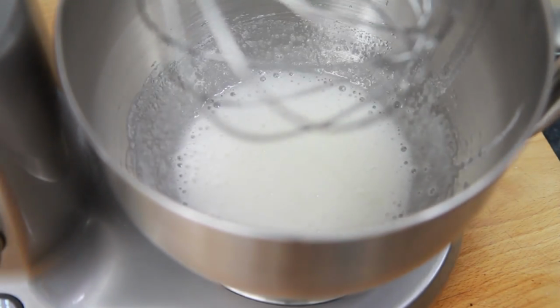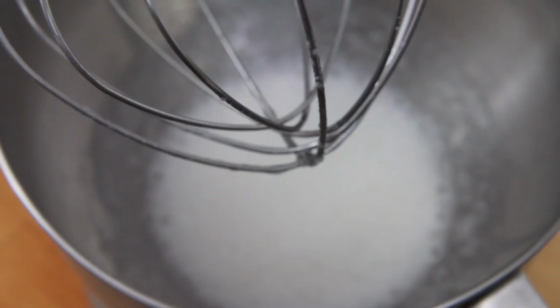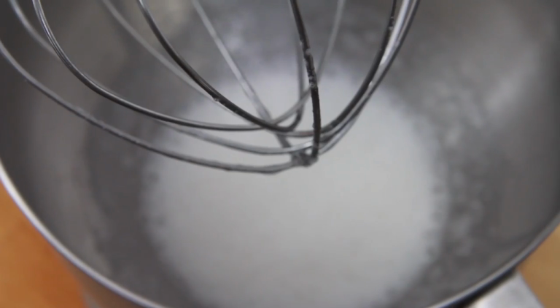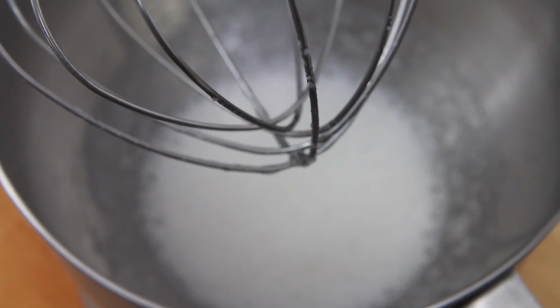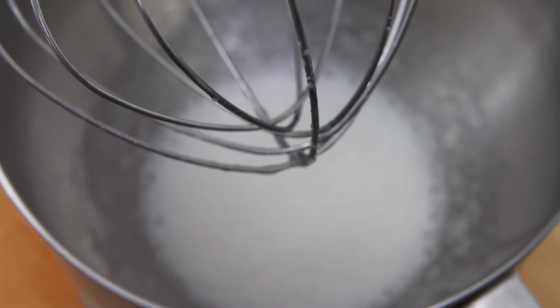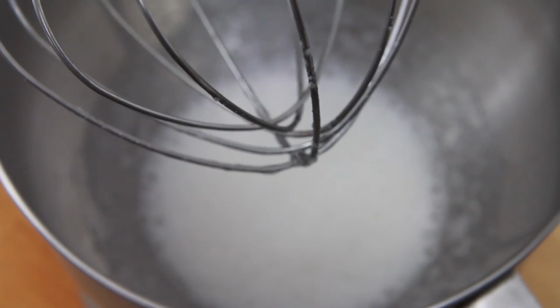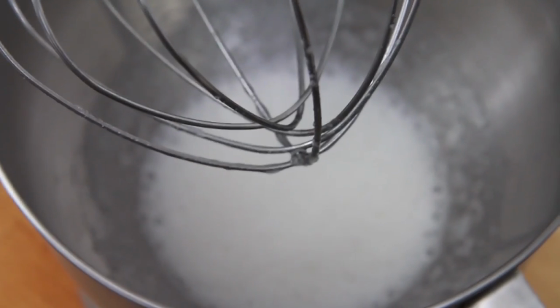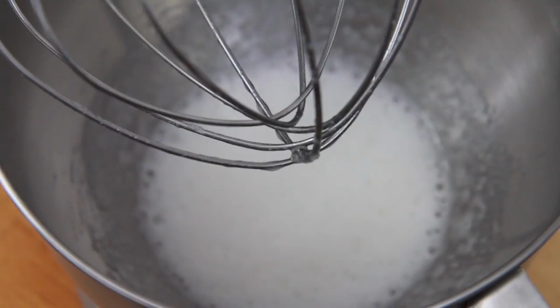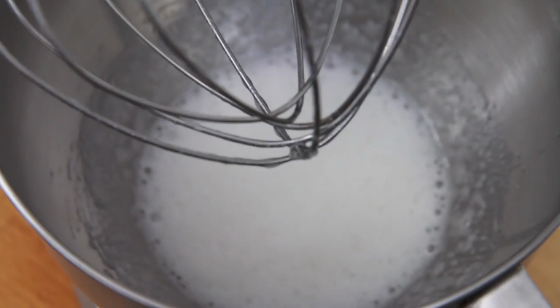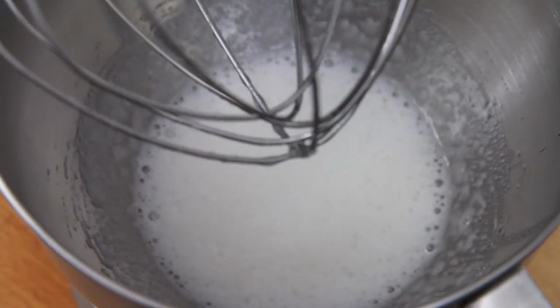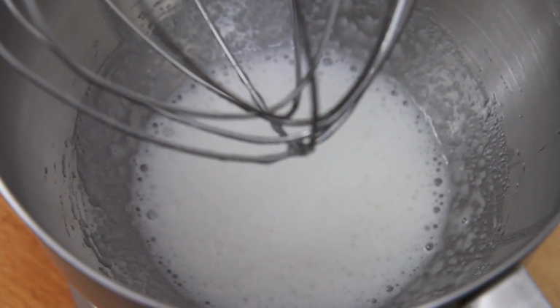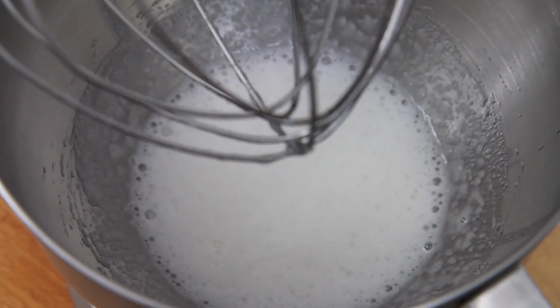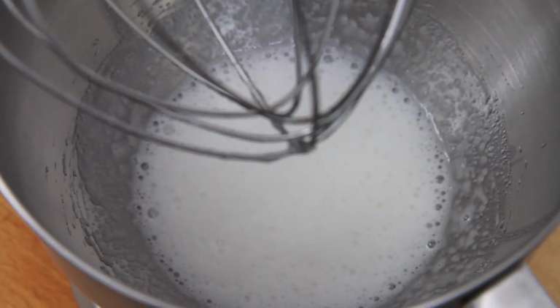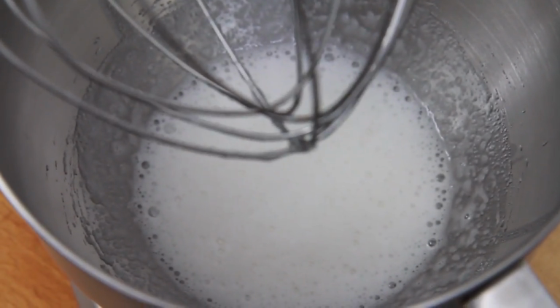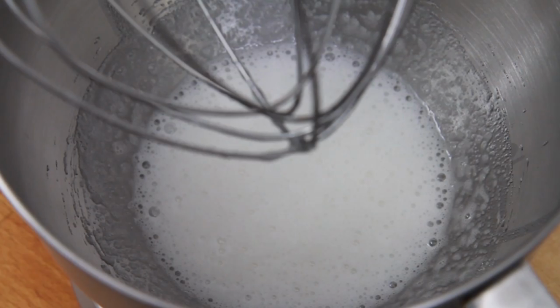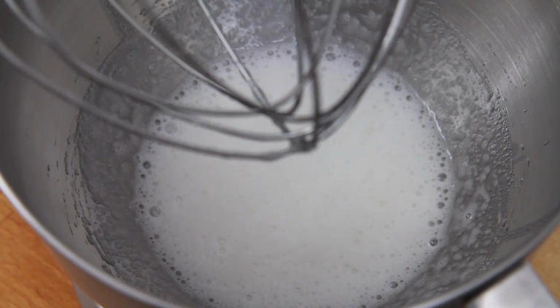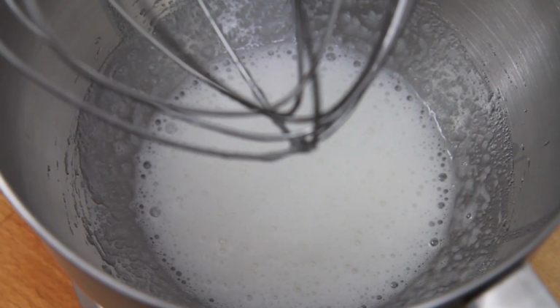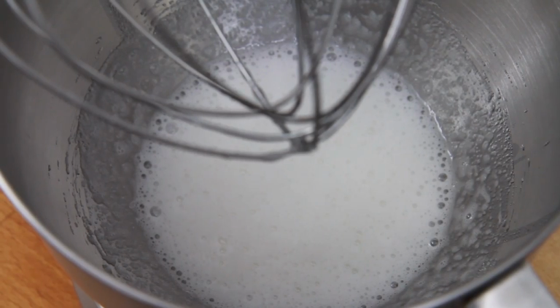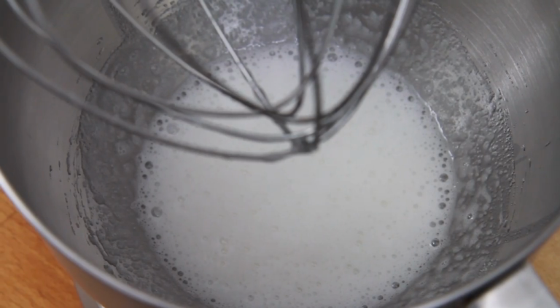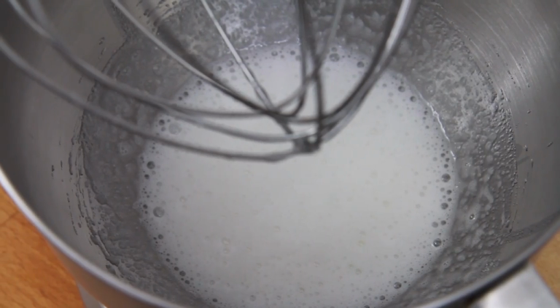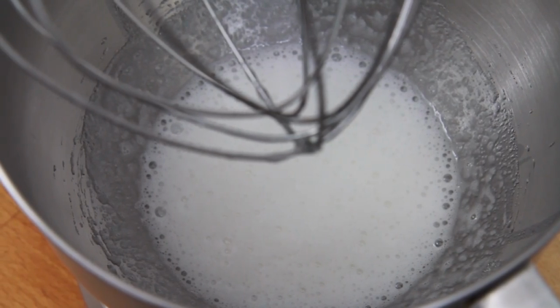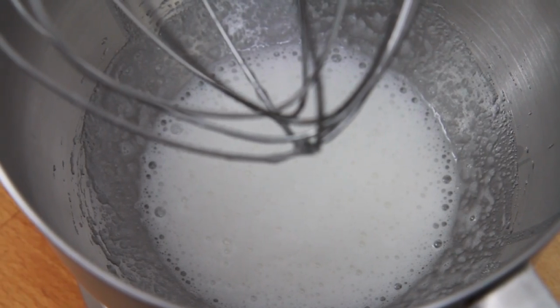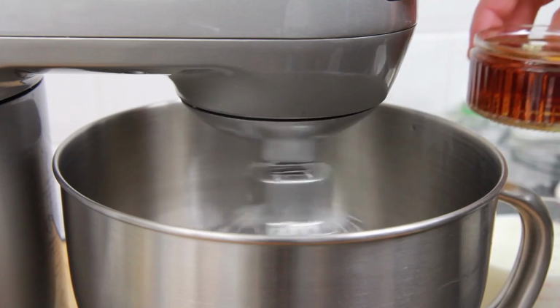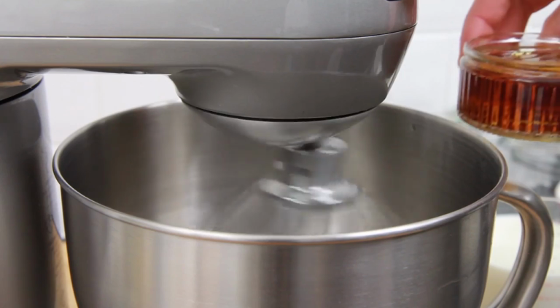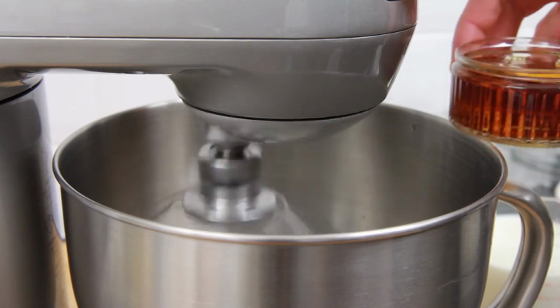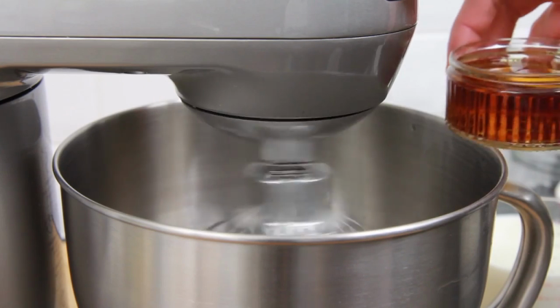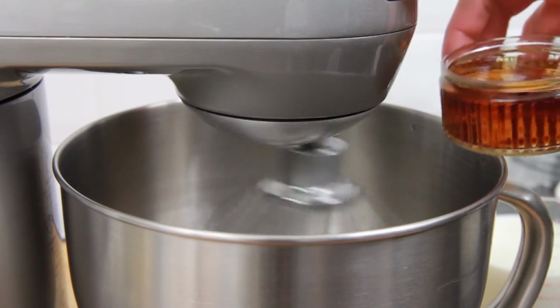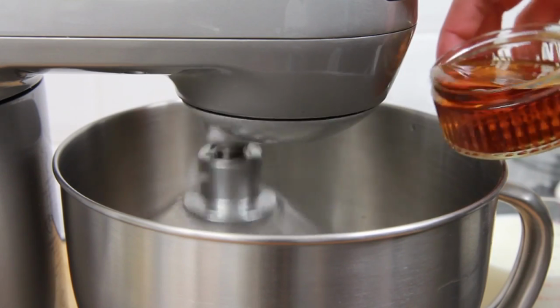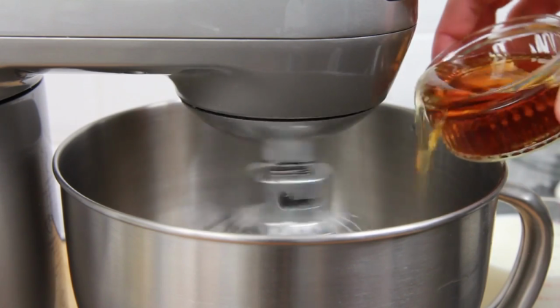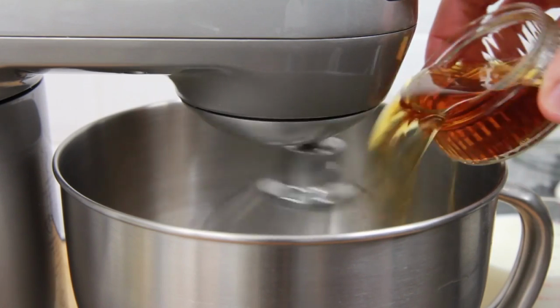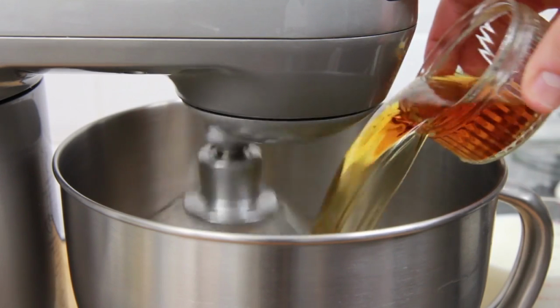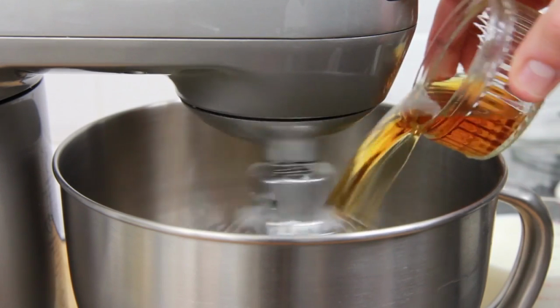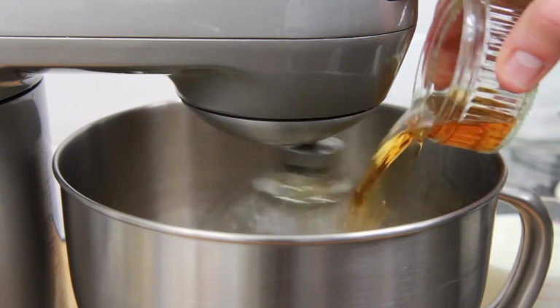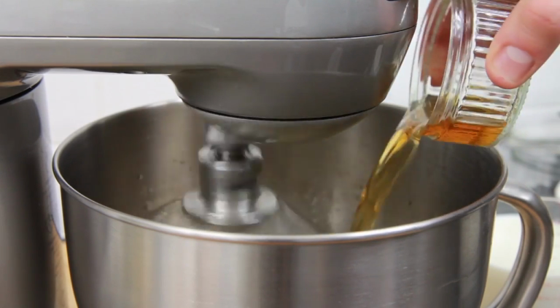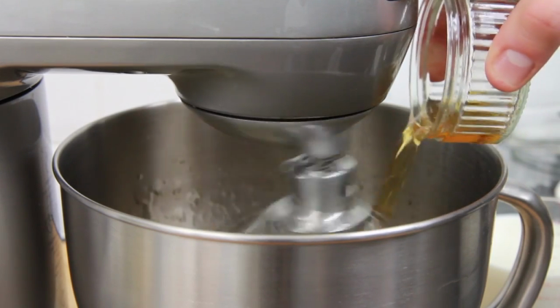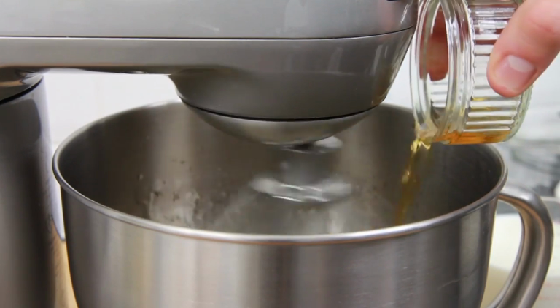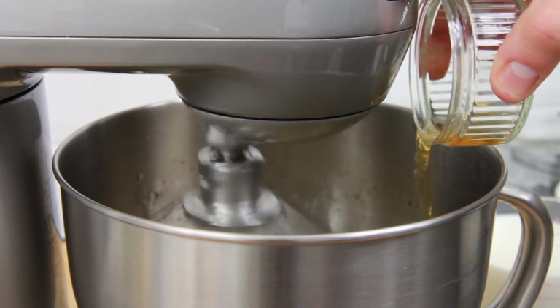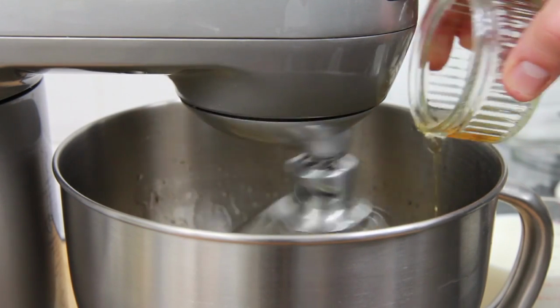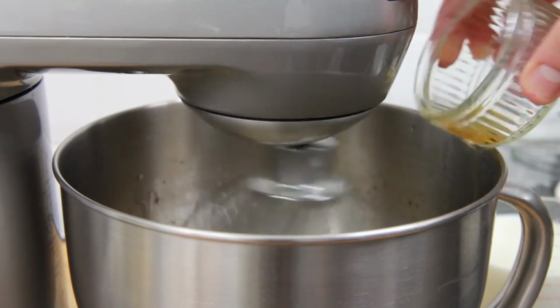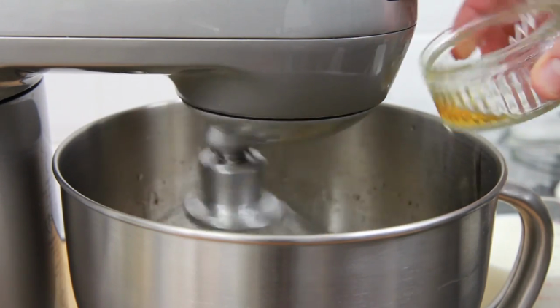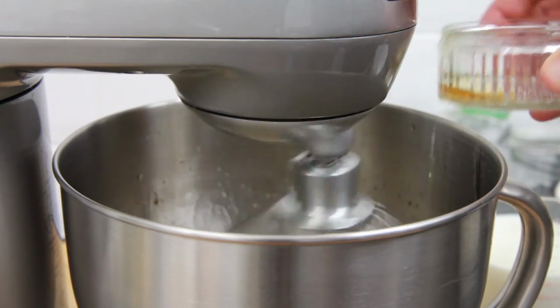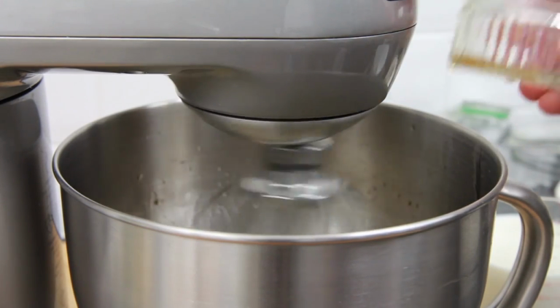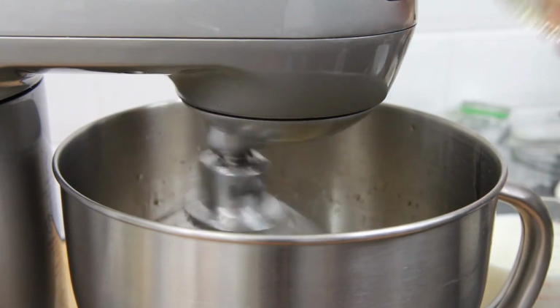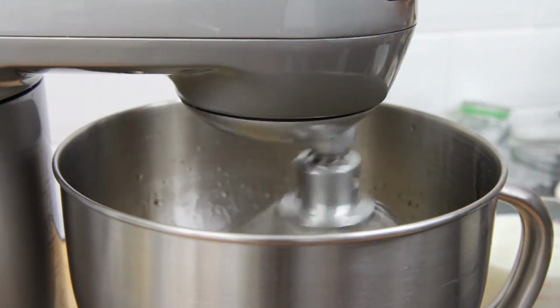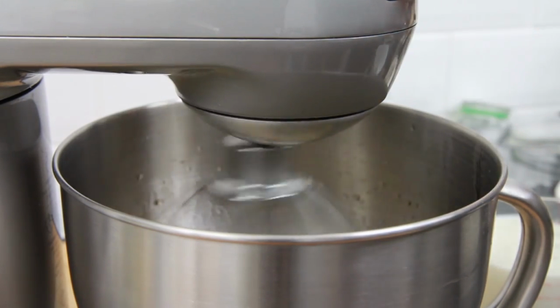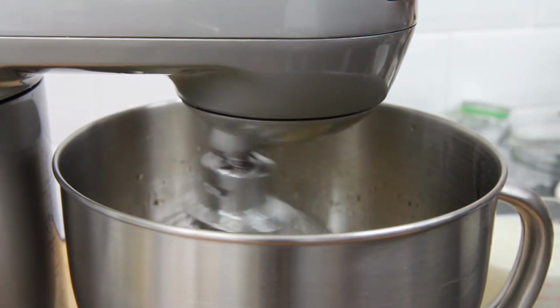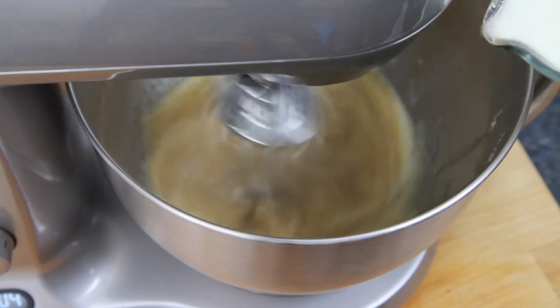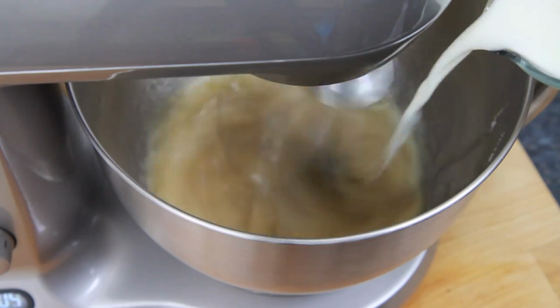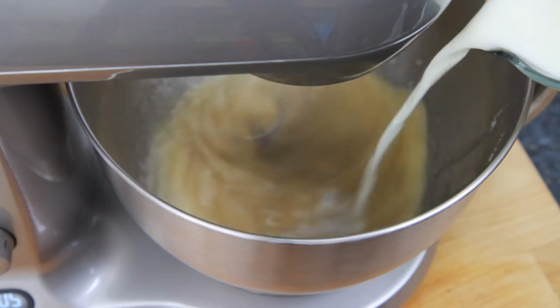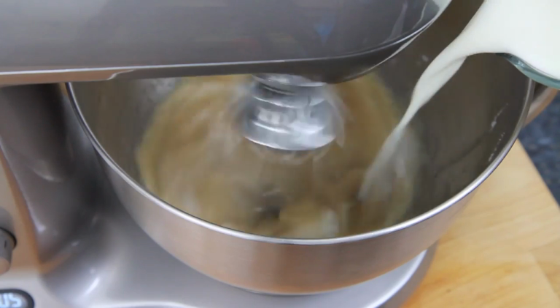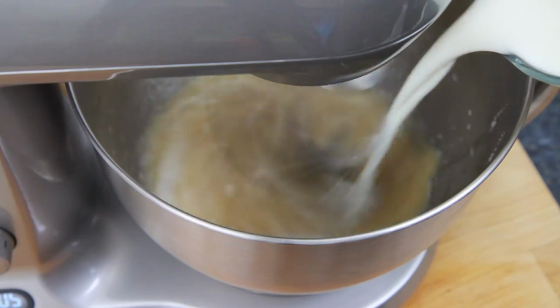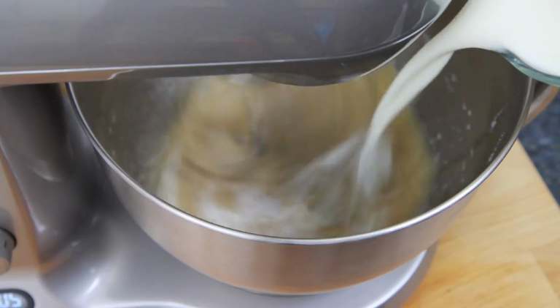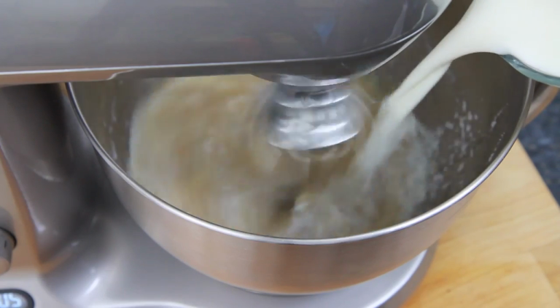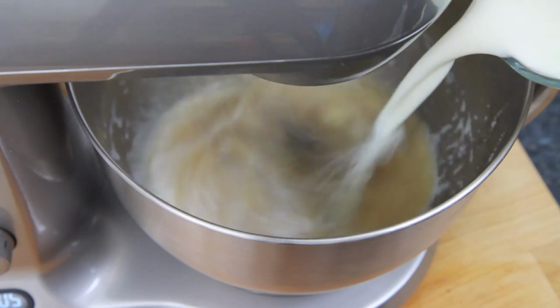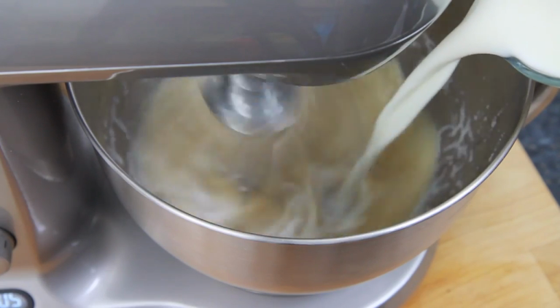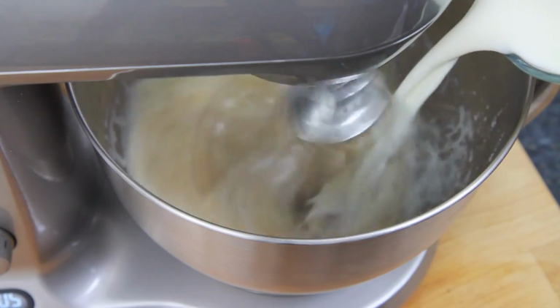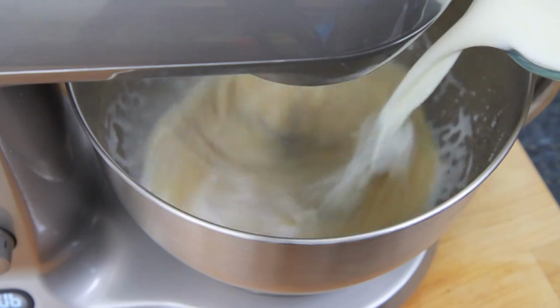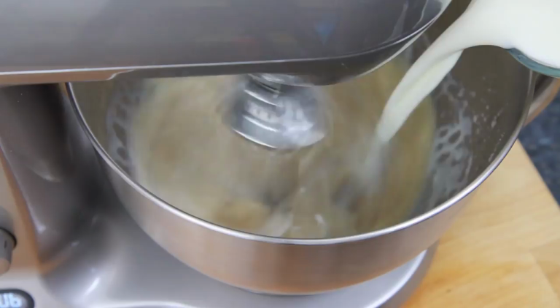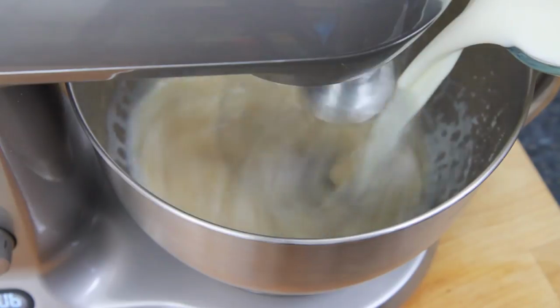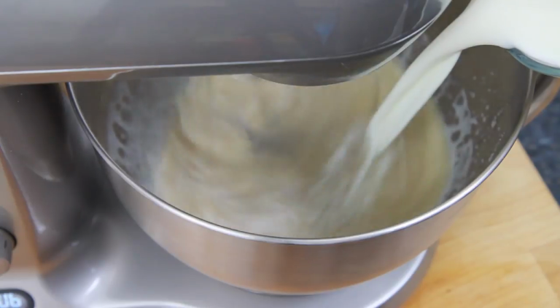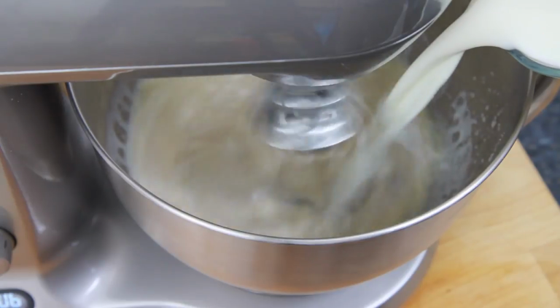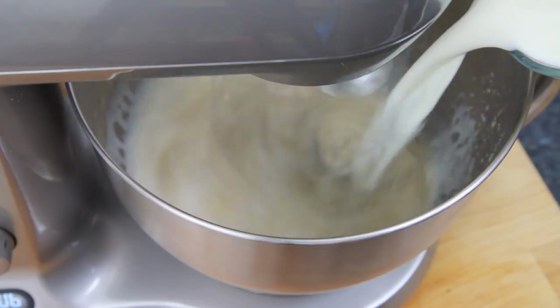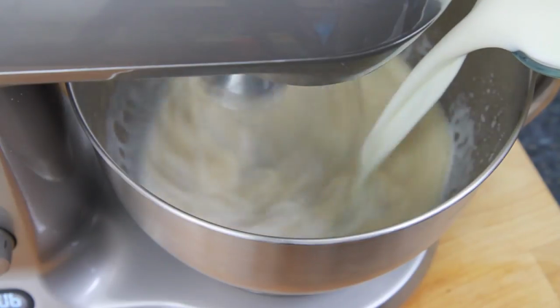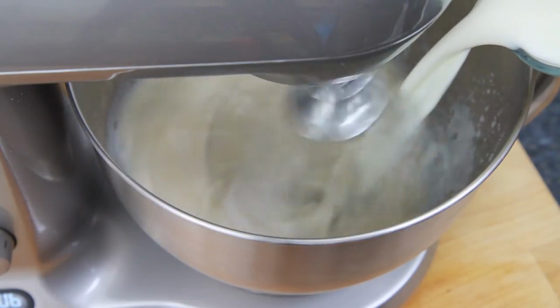When the egg white and sugar mixture looks something like this, begin whisking again whilst adding 100ml of brandy and 1 pint of whole milk.